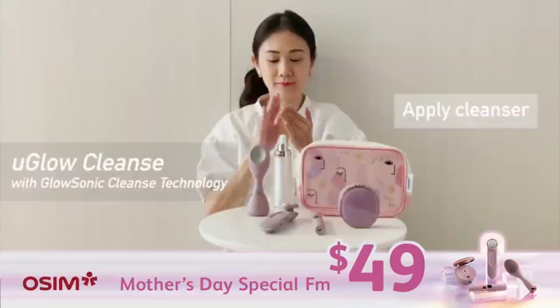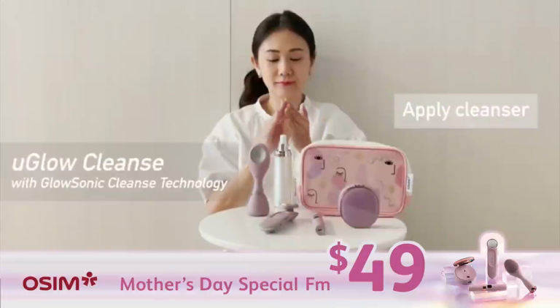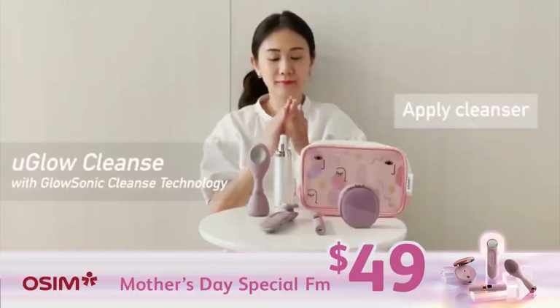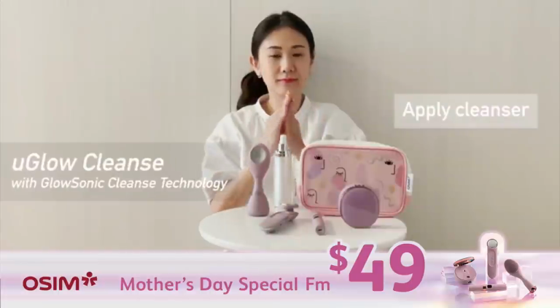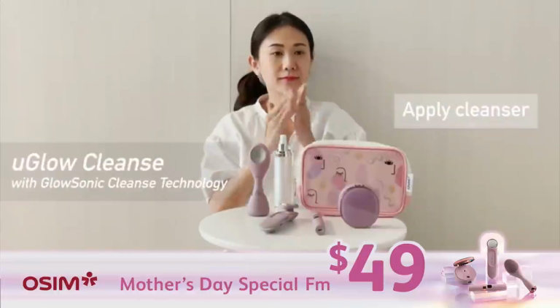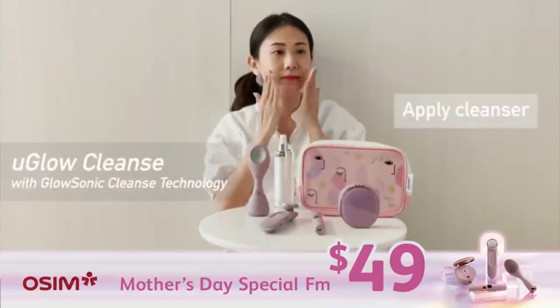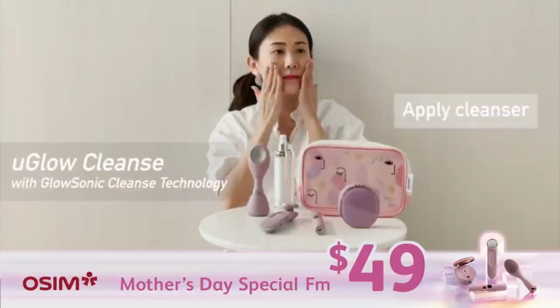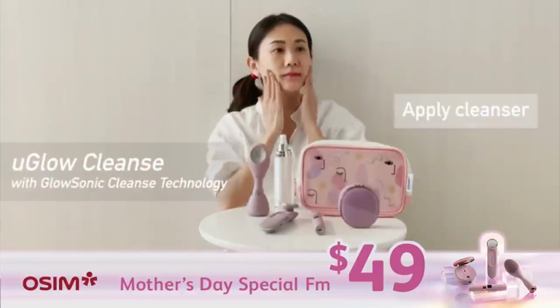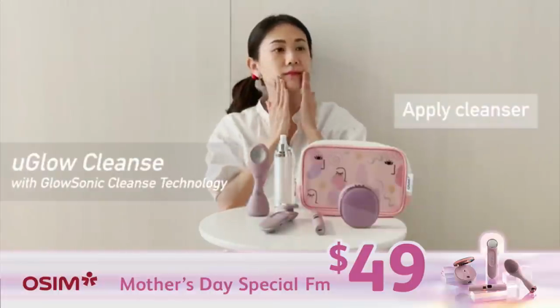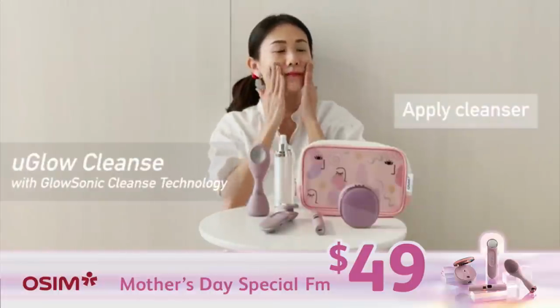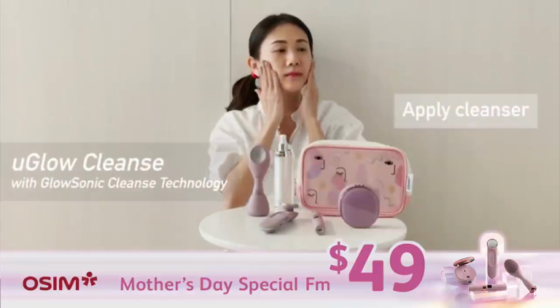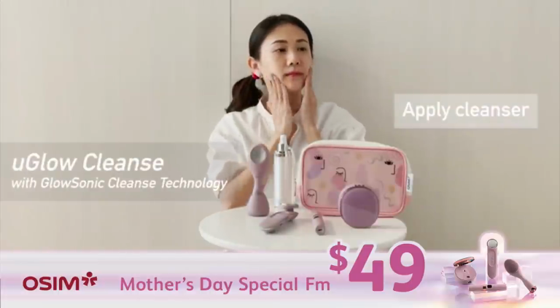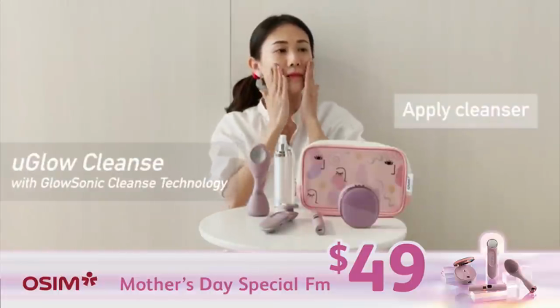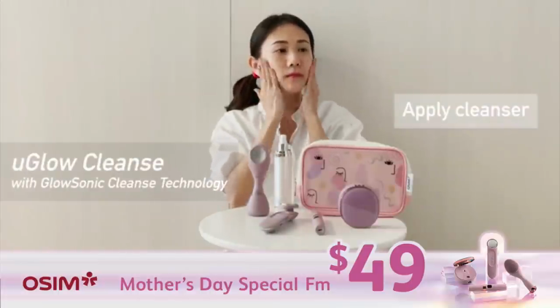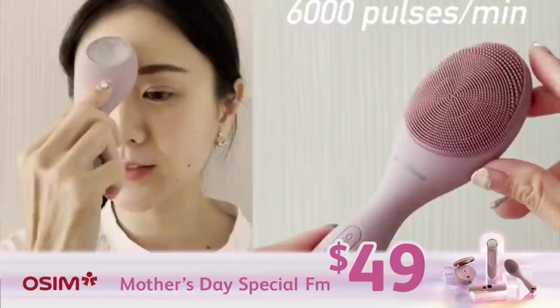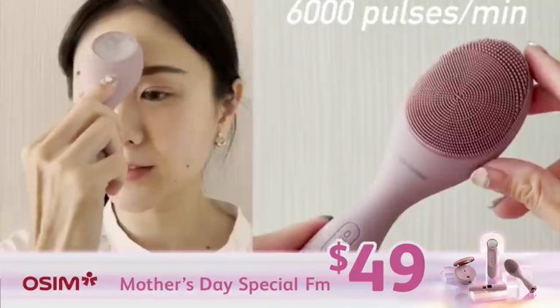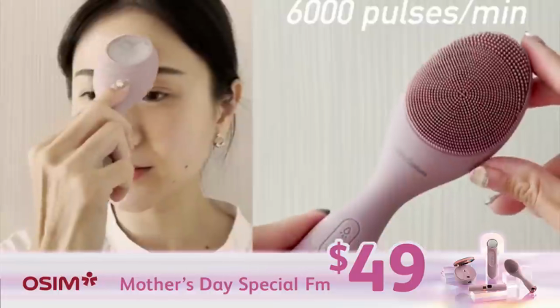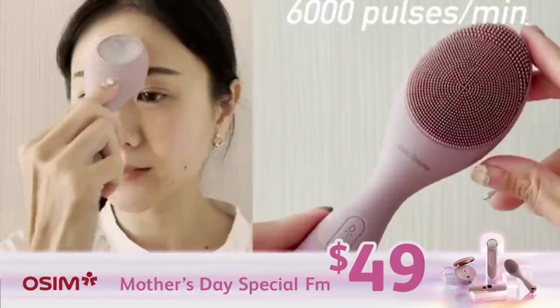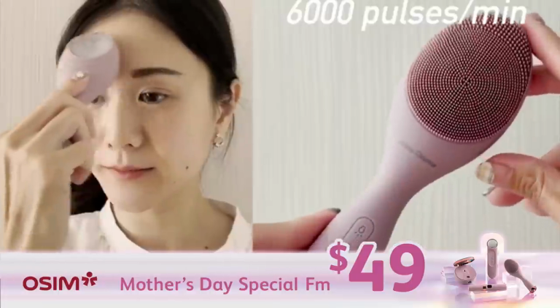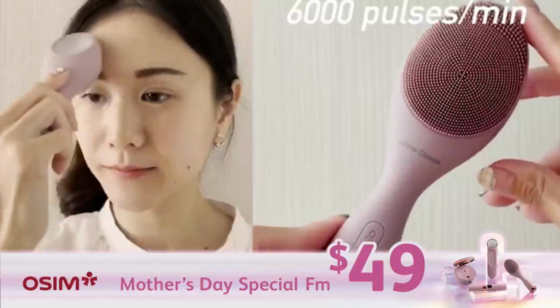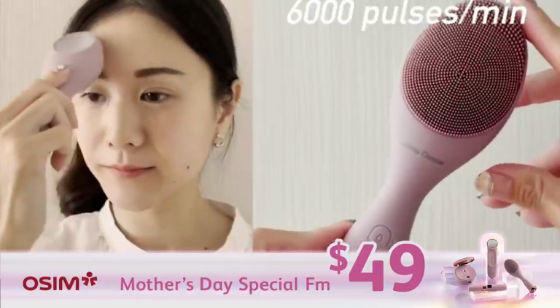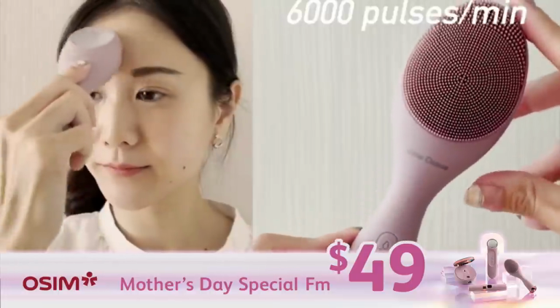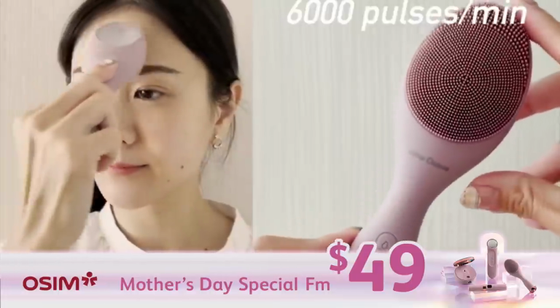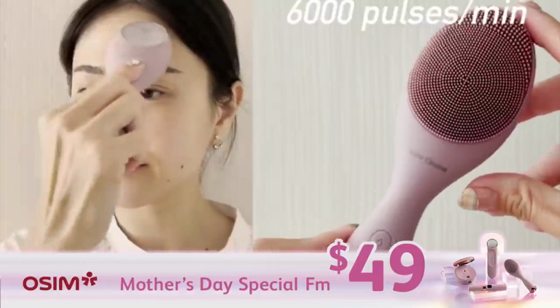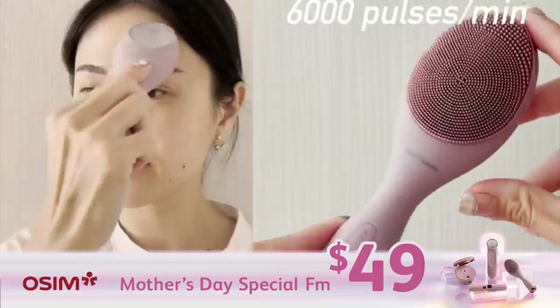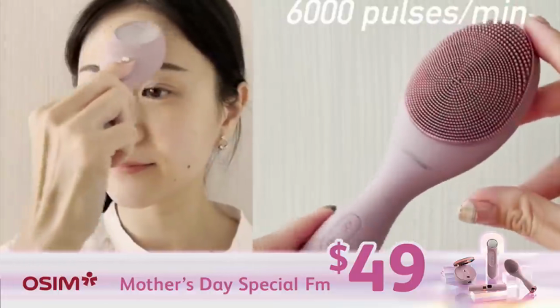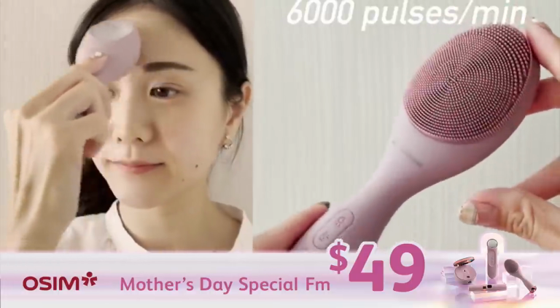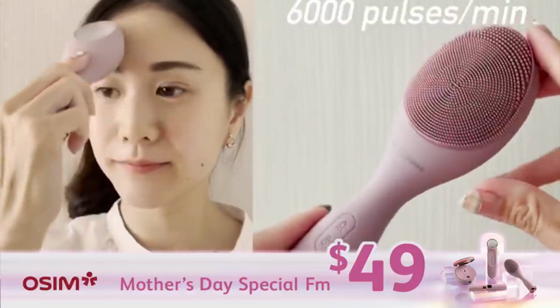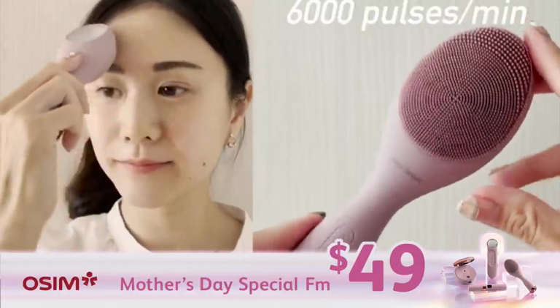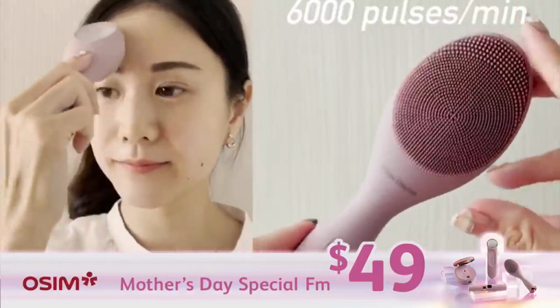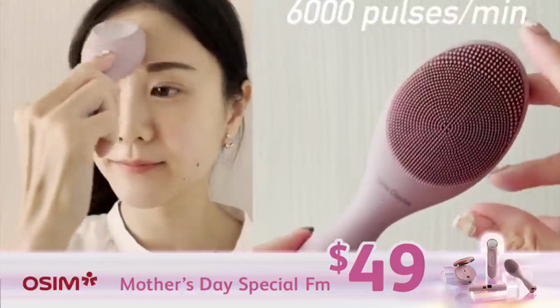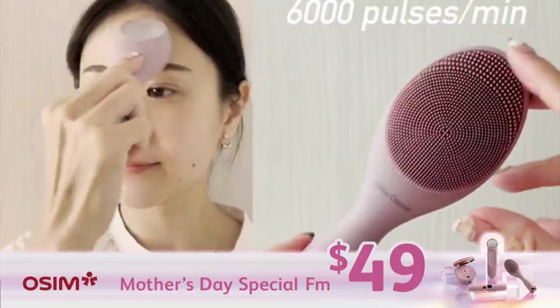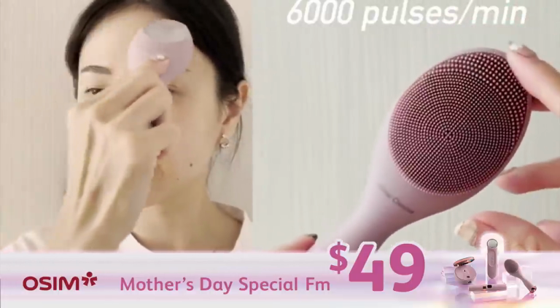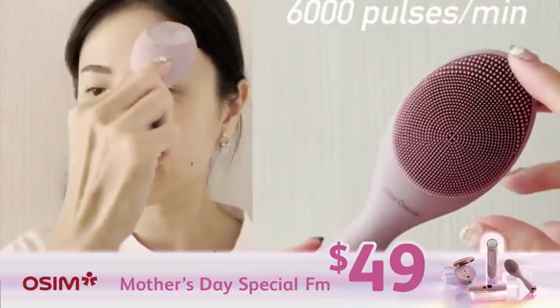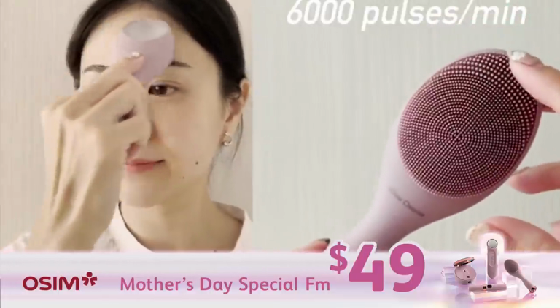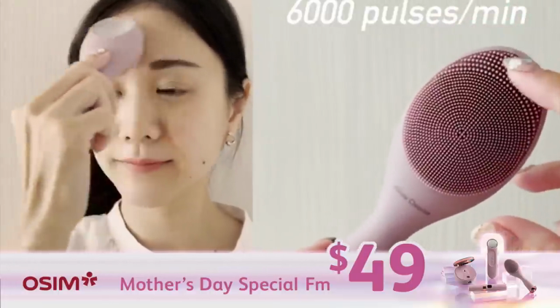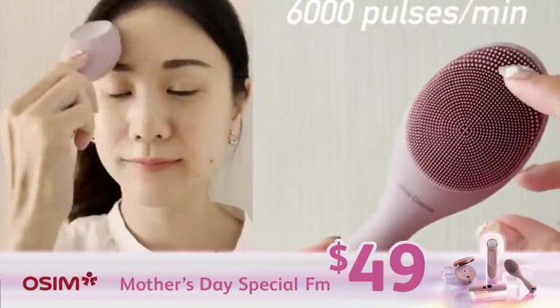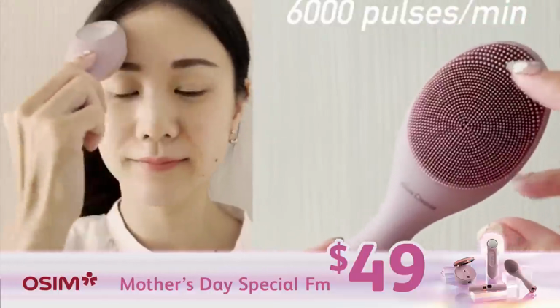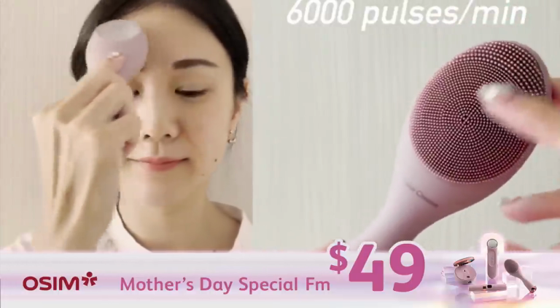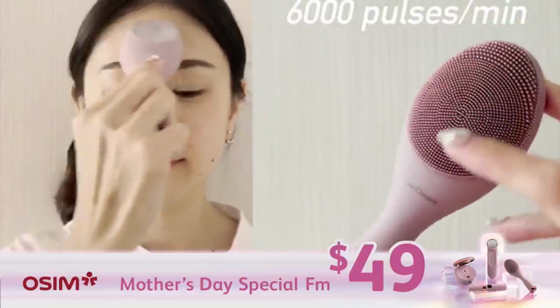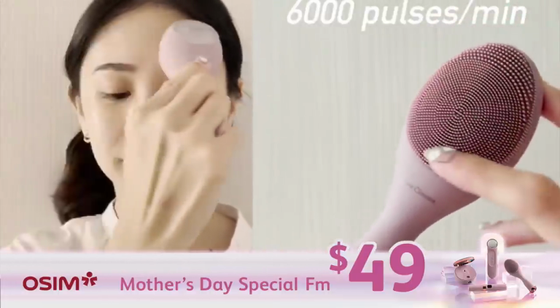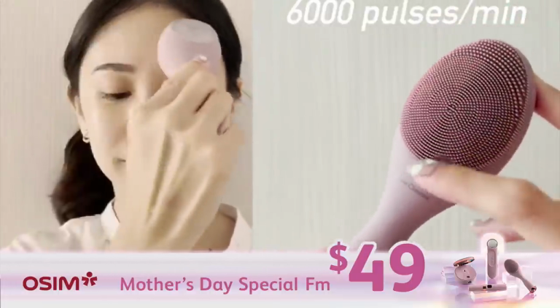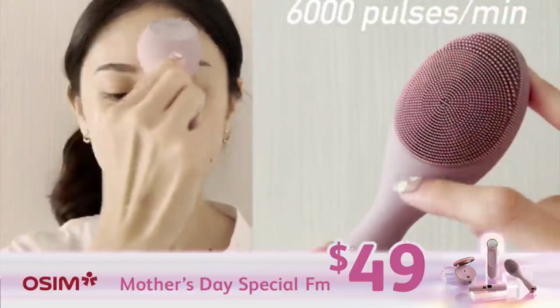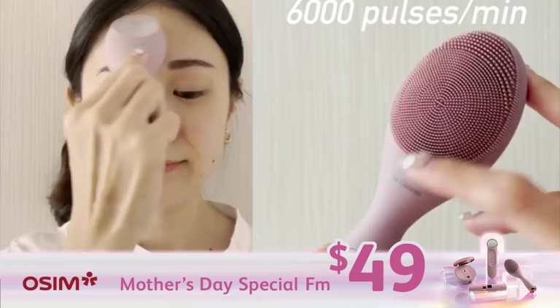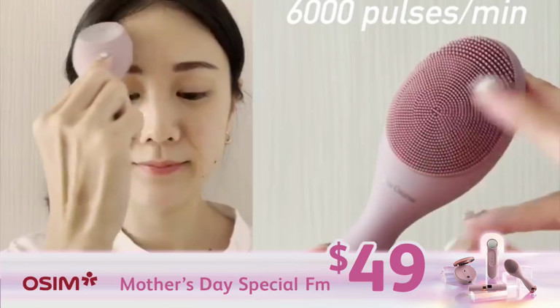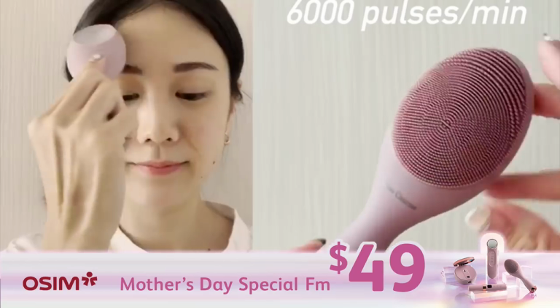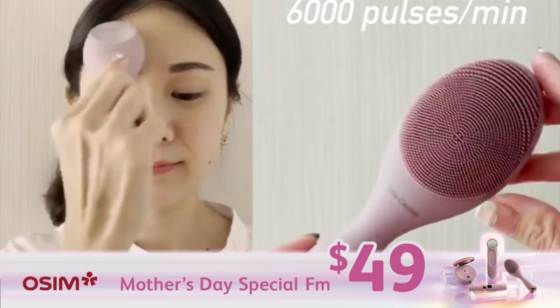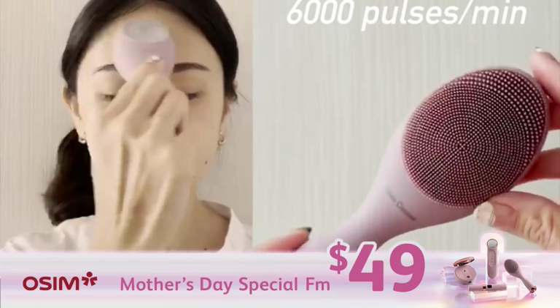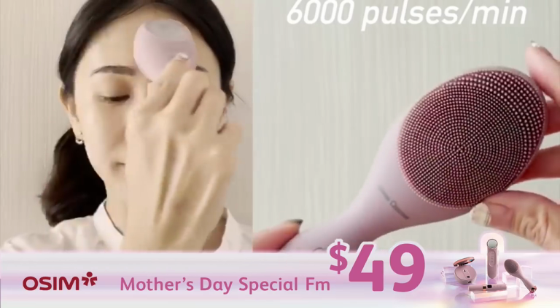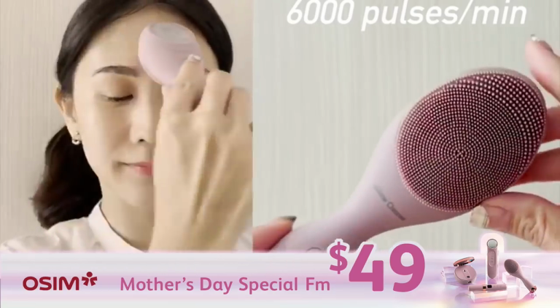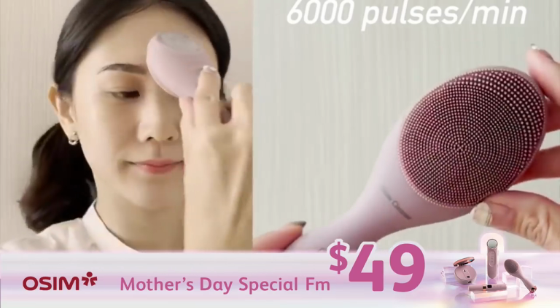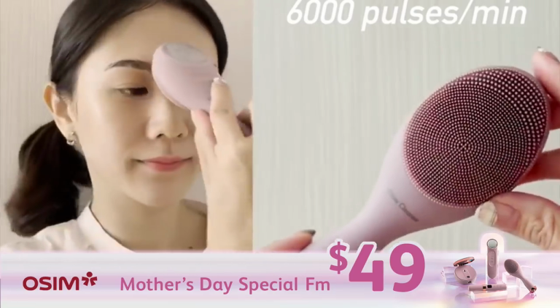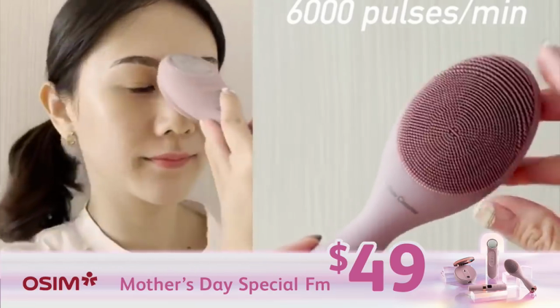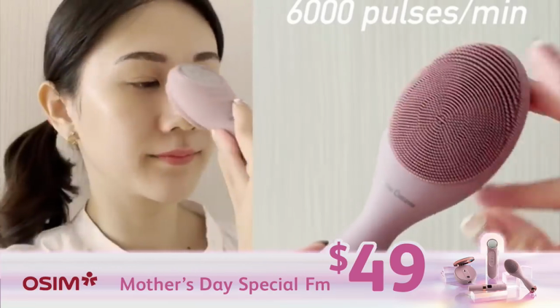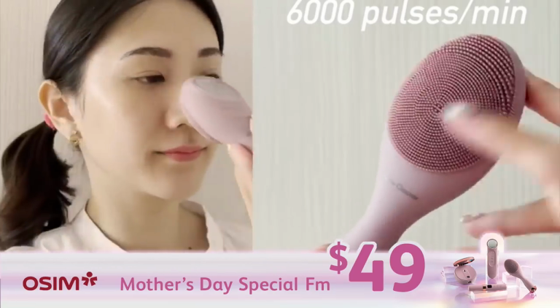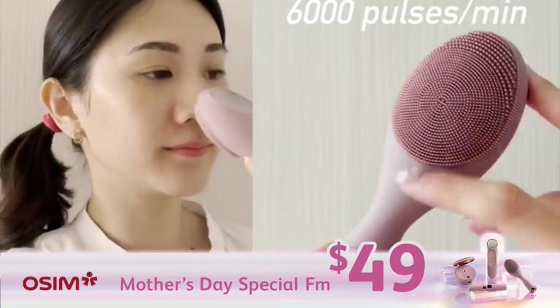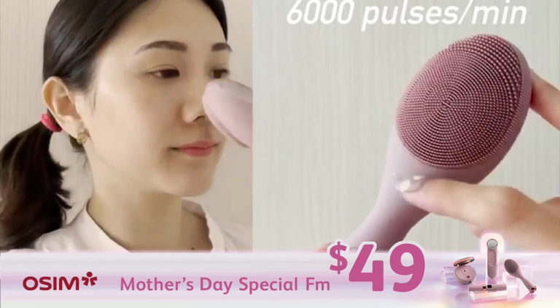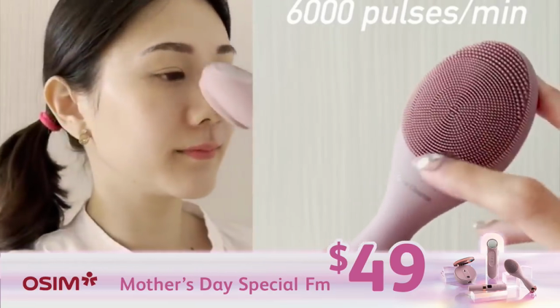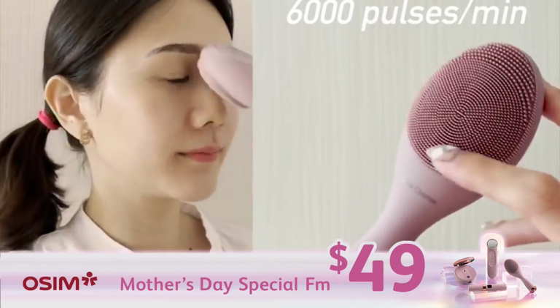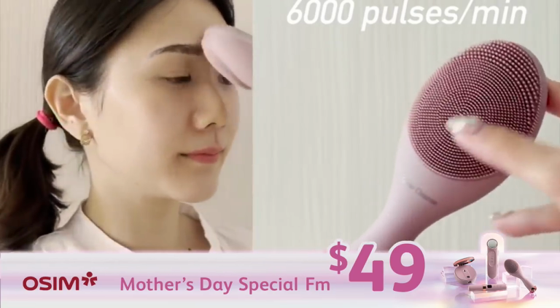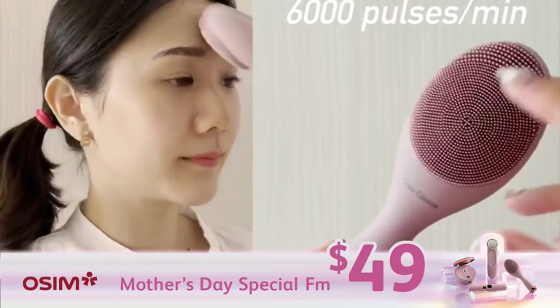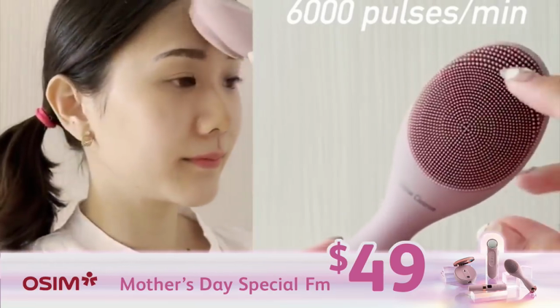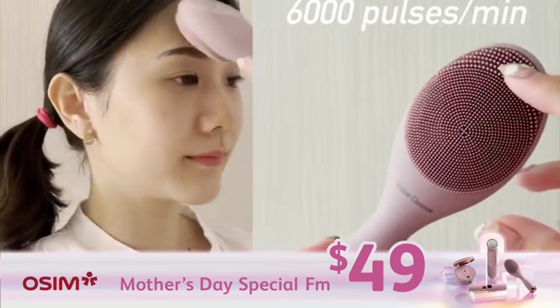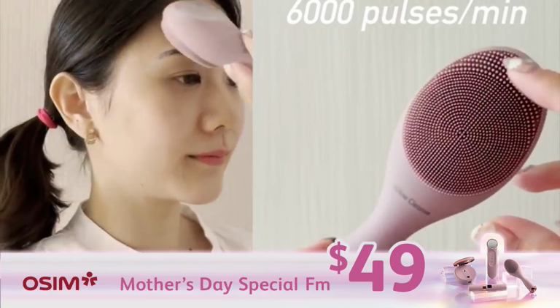I'm going to start with You Glow Cleanse. Glow Sonic Cleanse technology helps me to deeply cleanse my pores by removing oil and makeup.